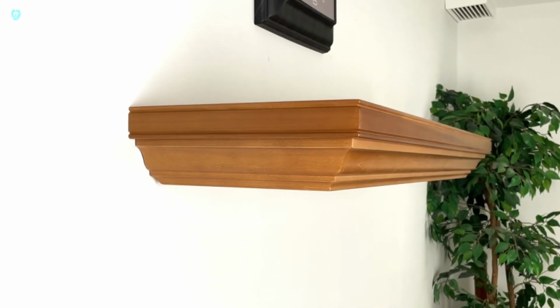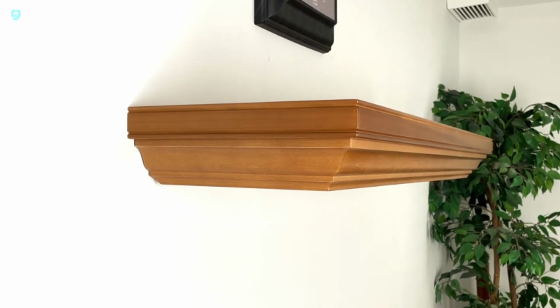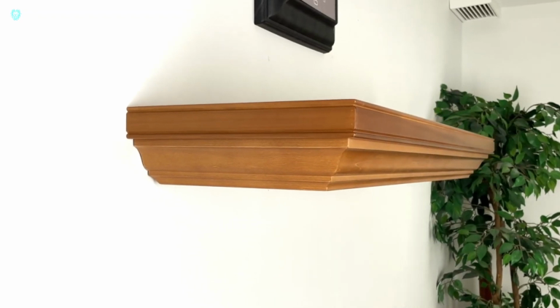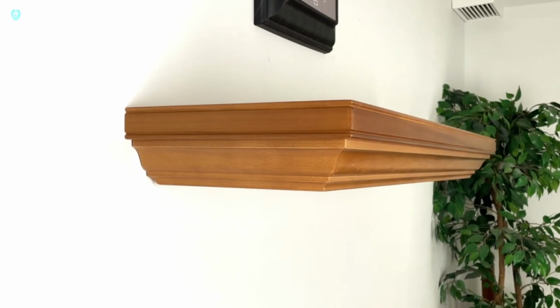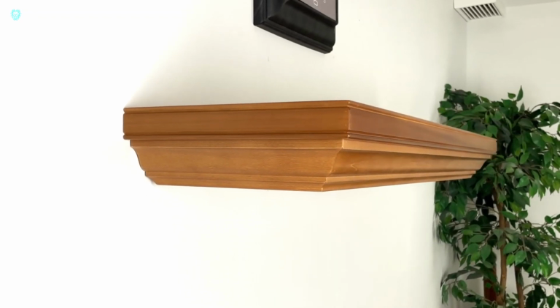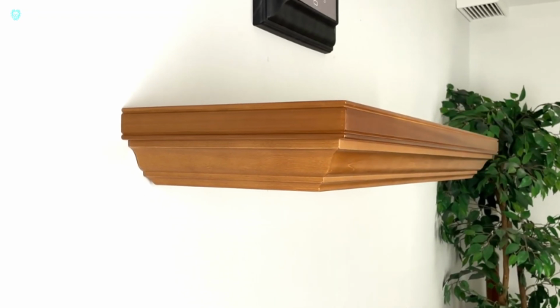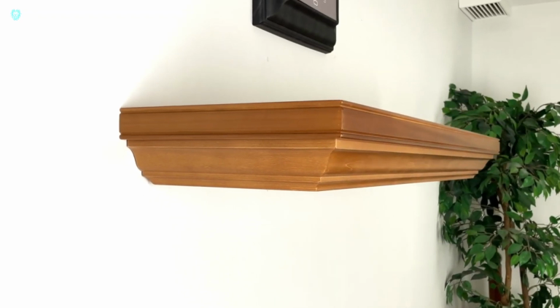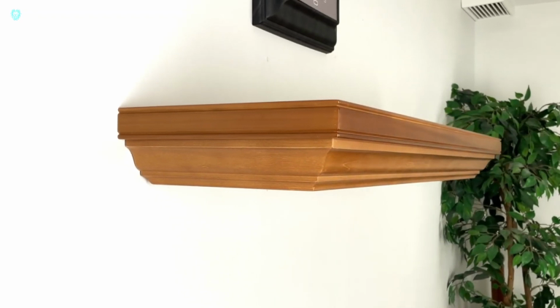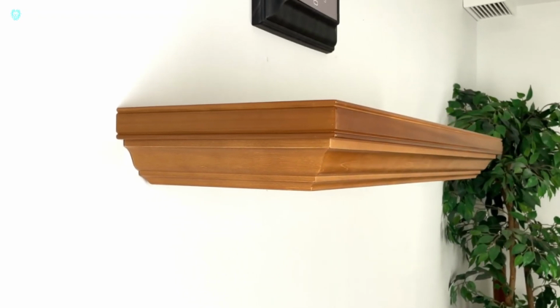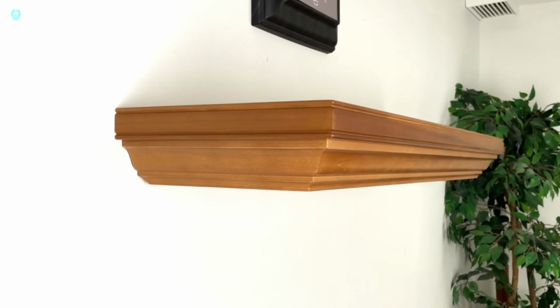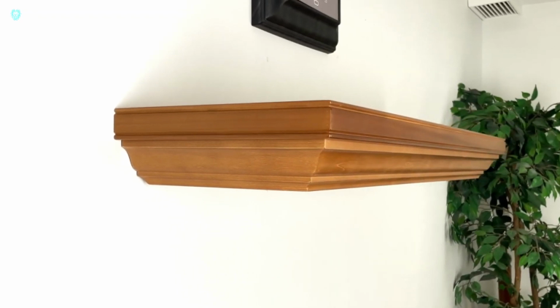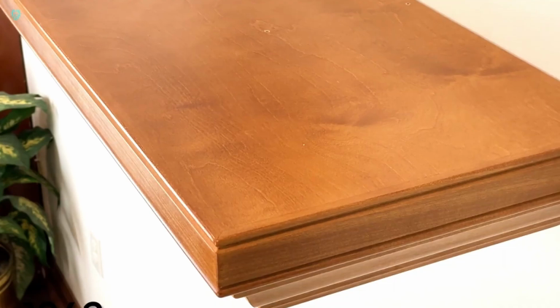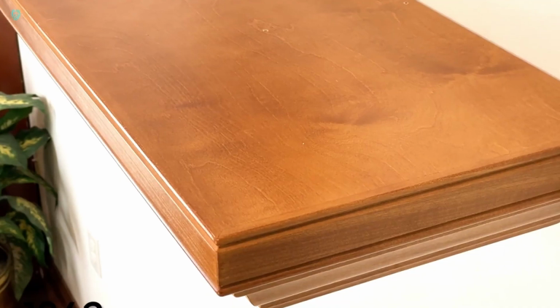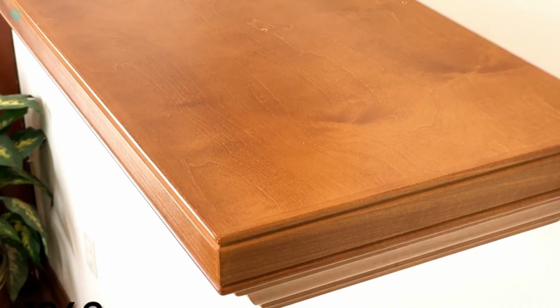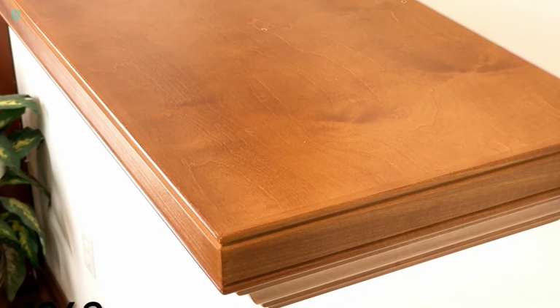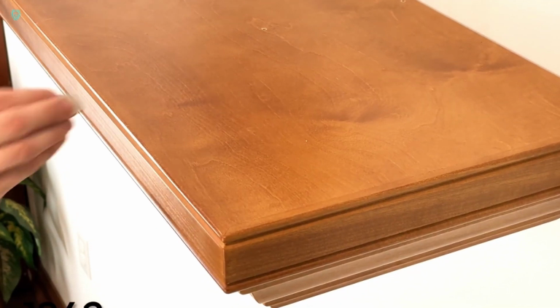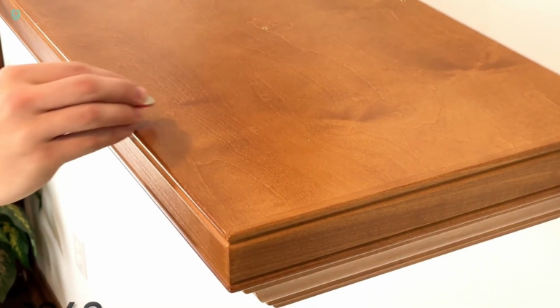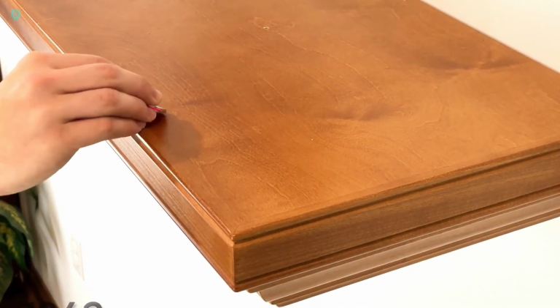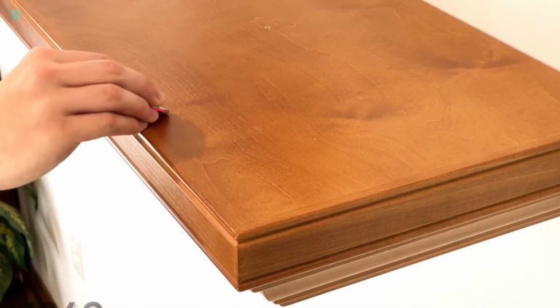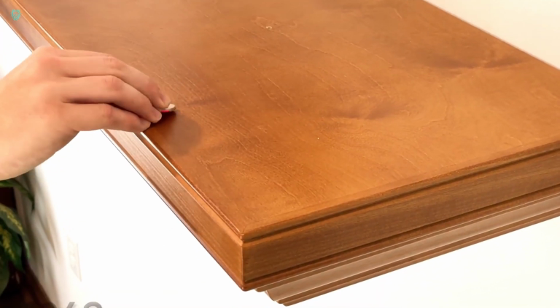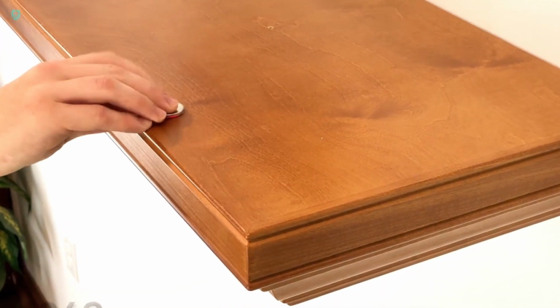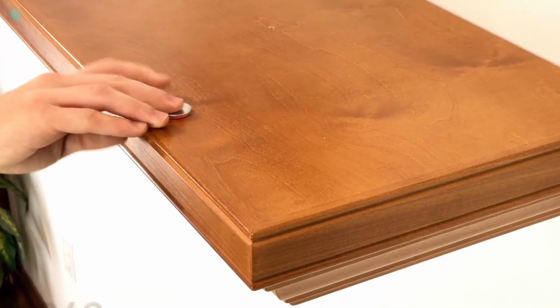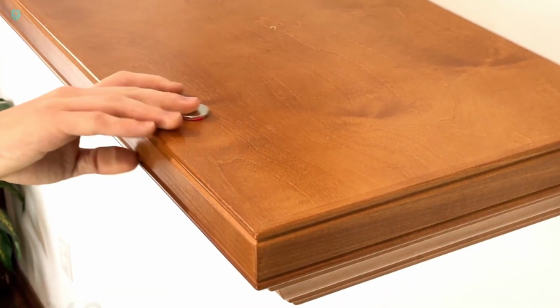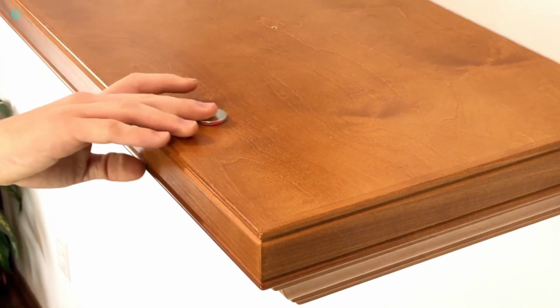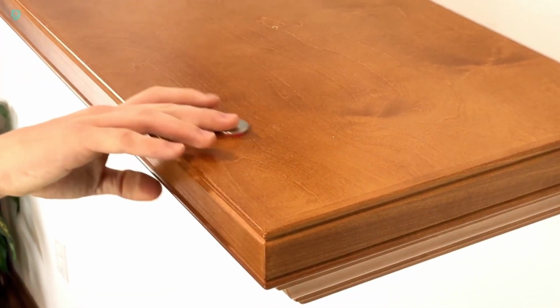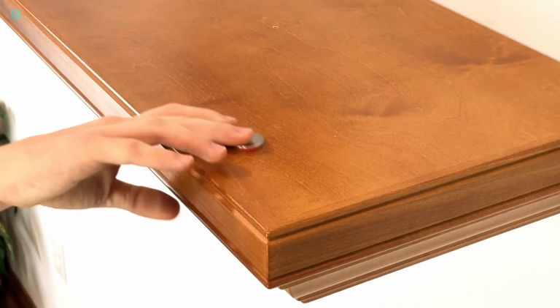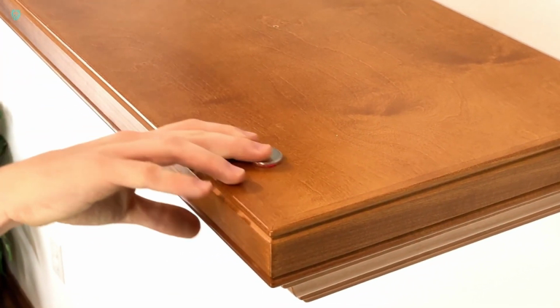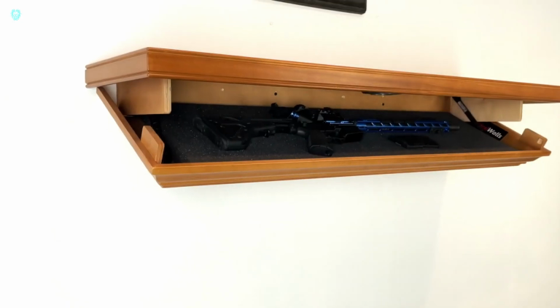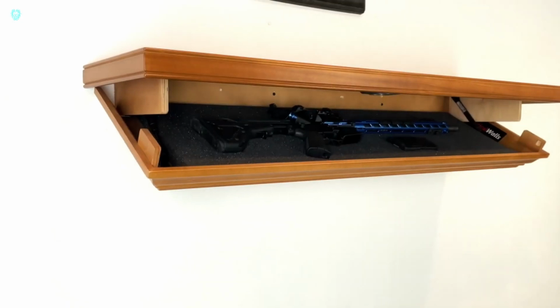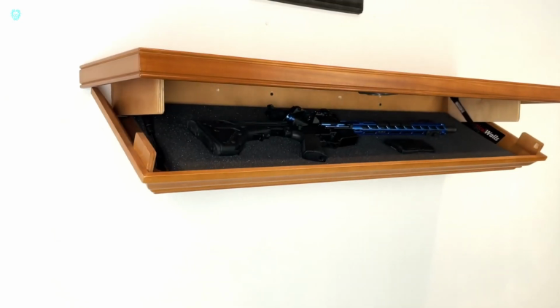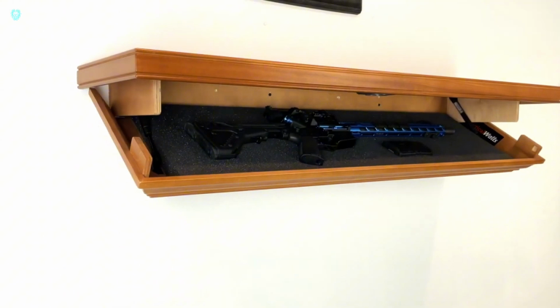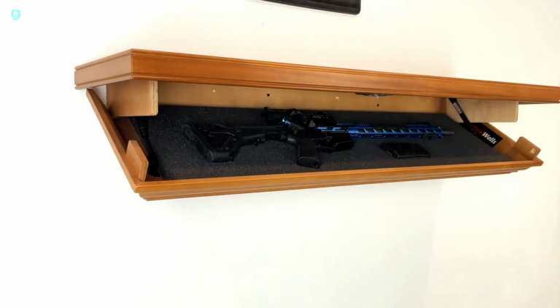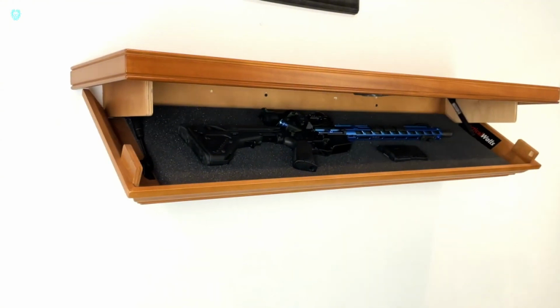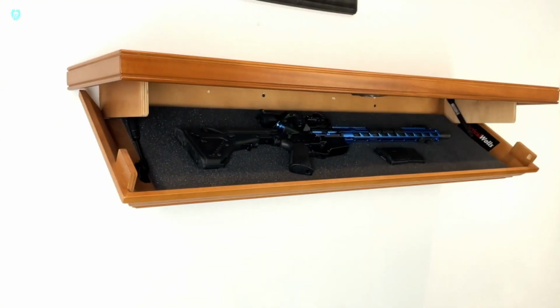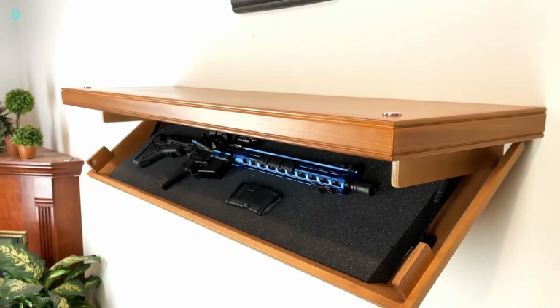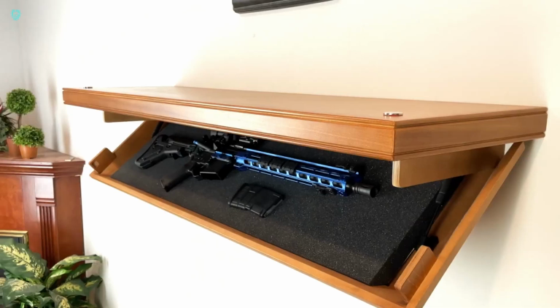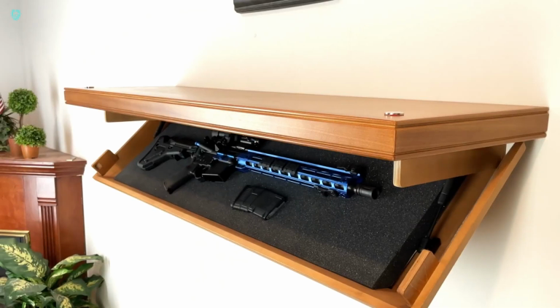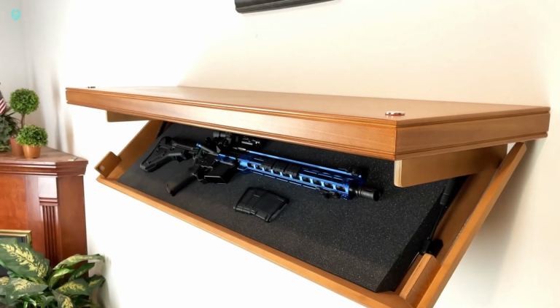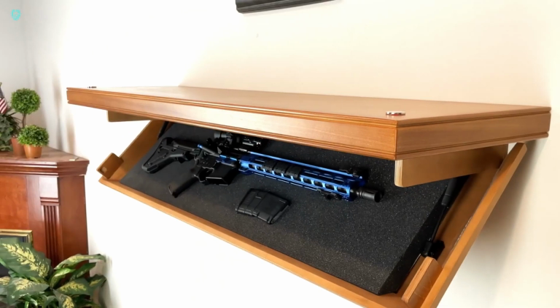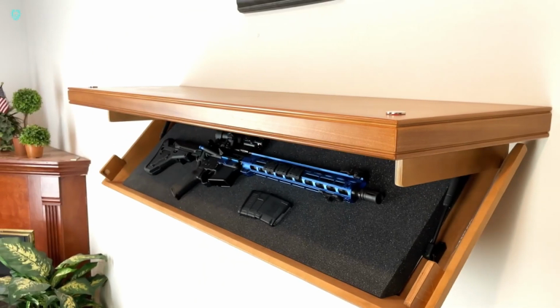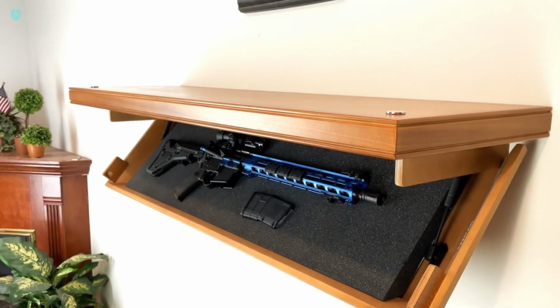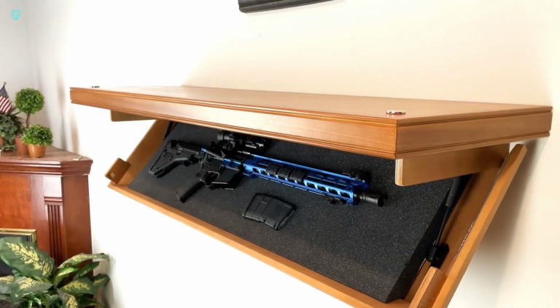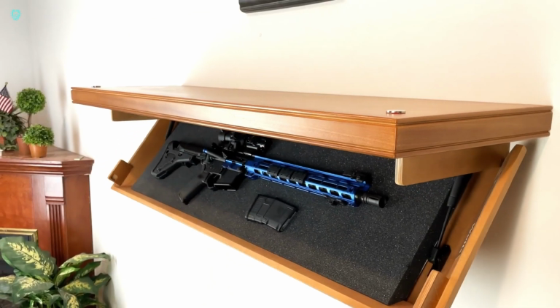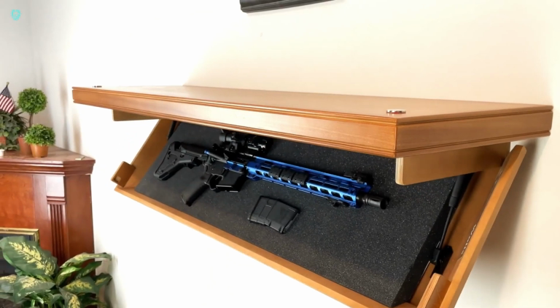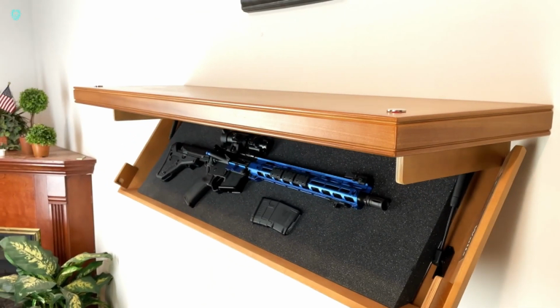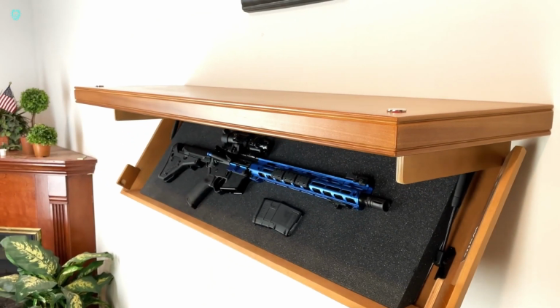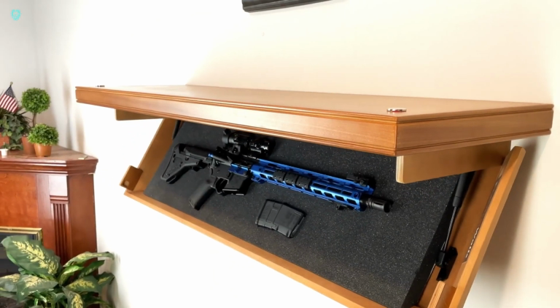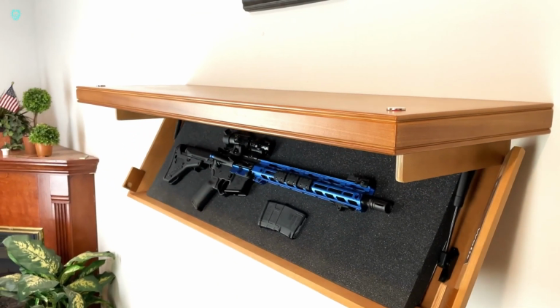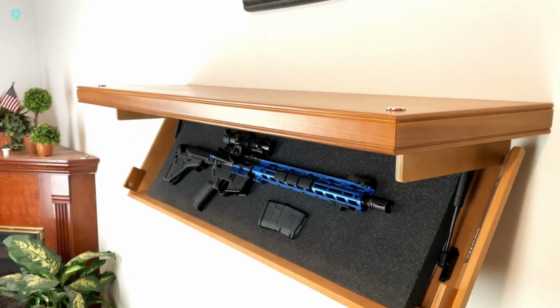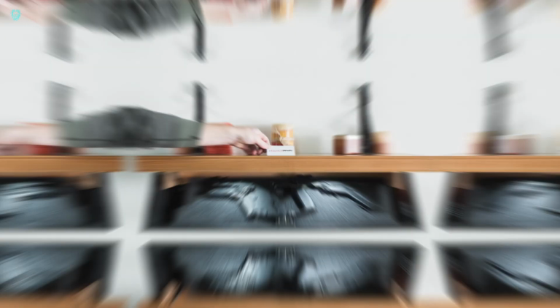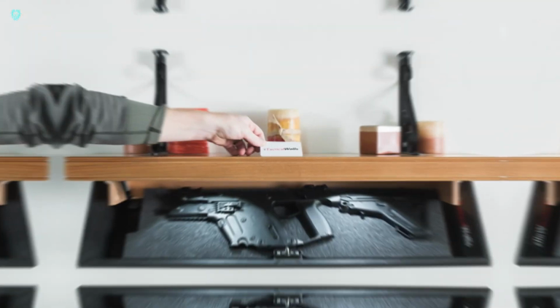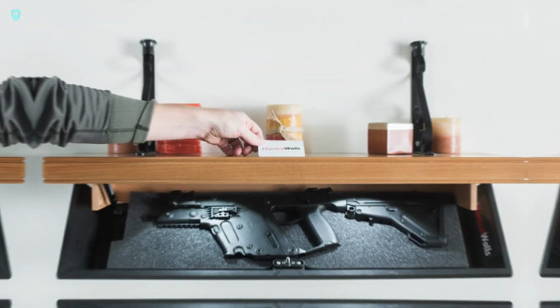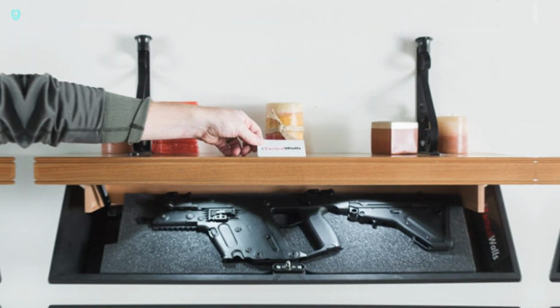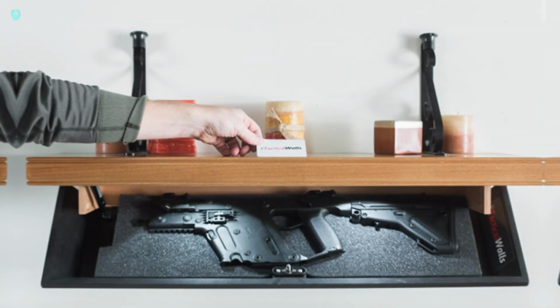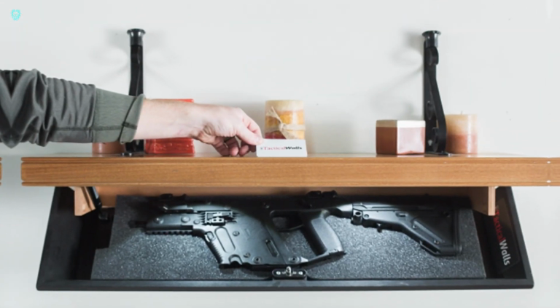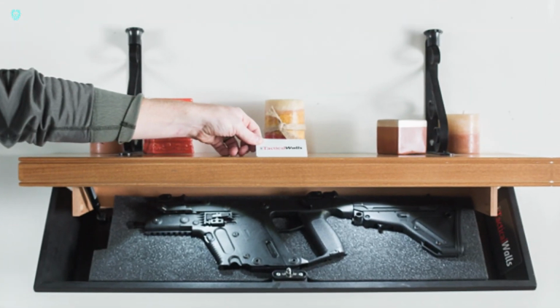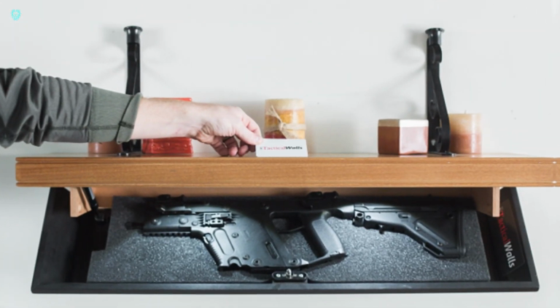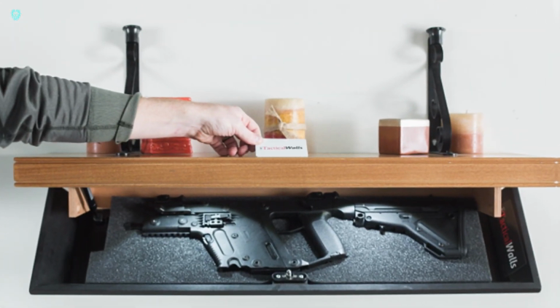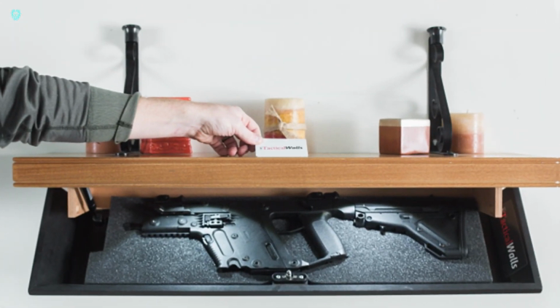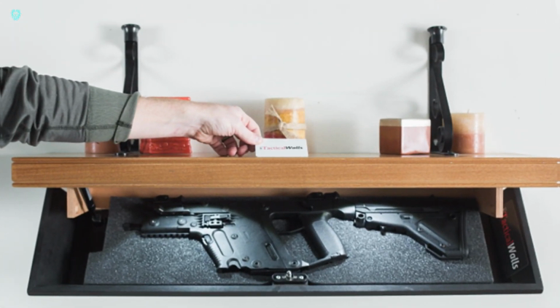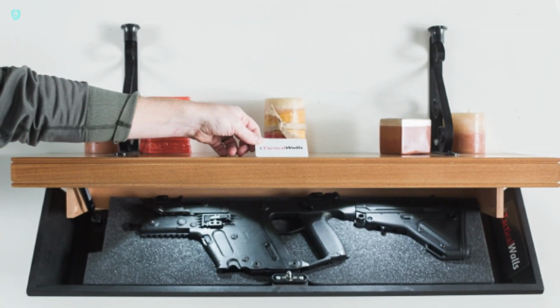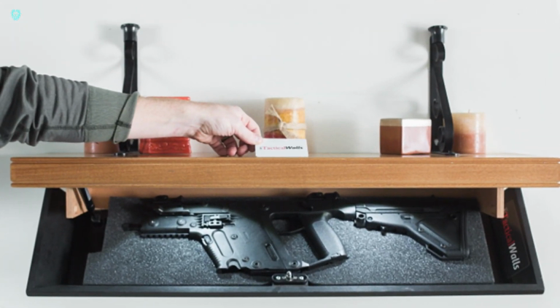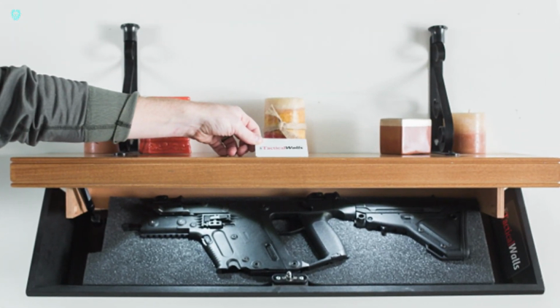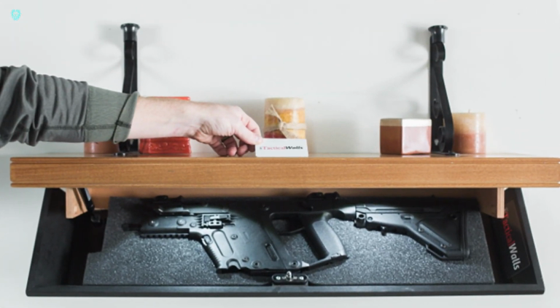While officers might inquire about the shelf's sturdiness — made from foam, wood, and other materials — it's a practical solution for discreet firearm storage.